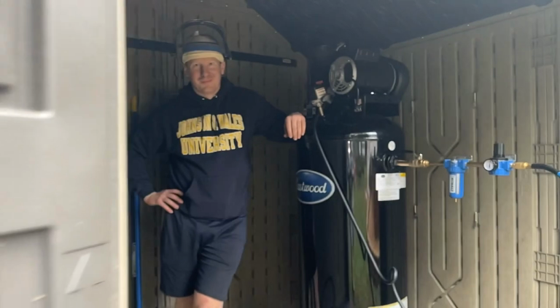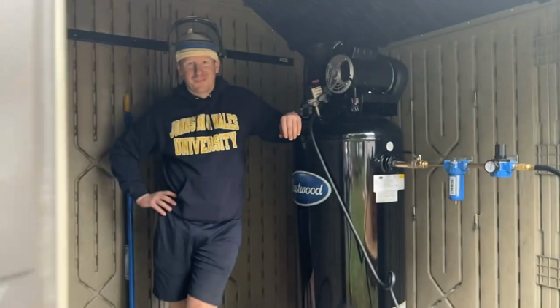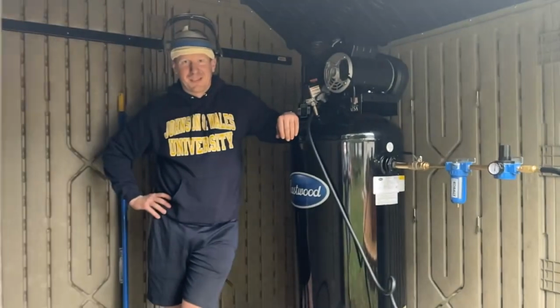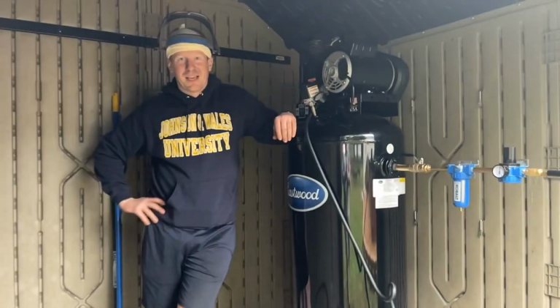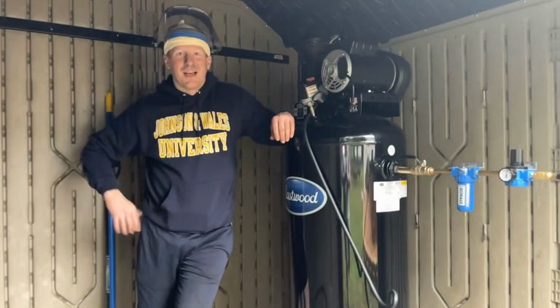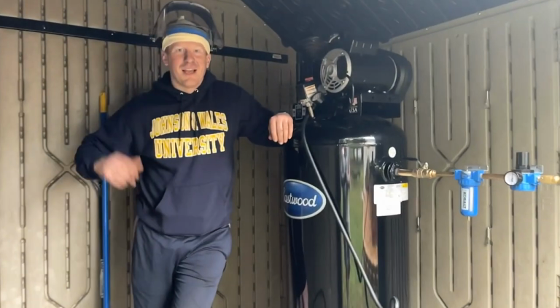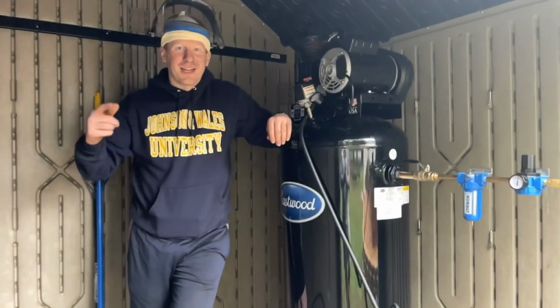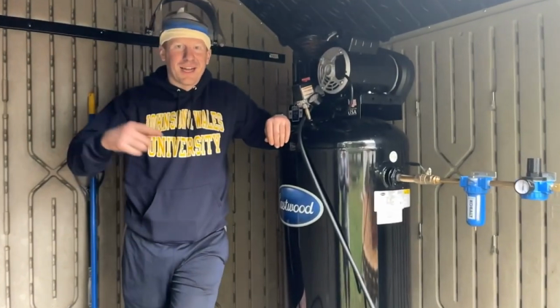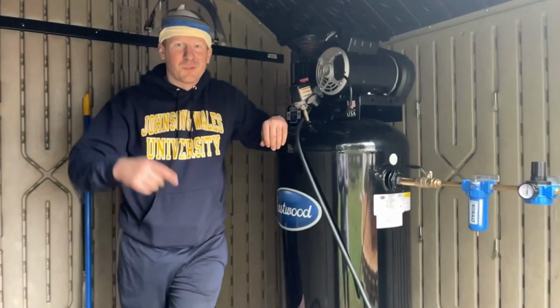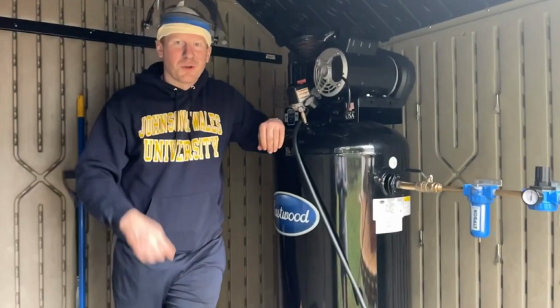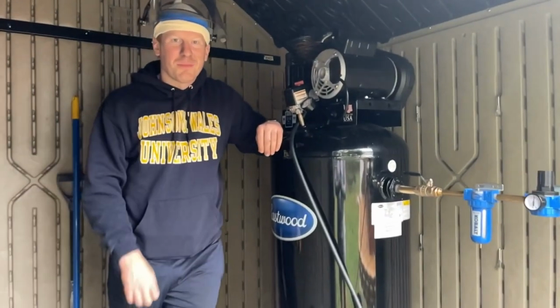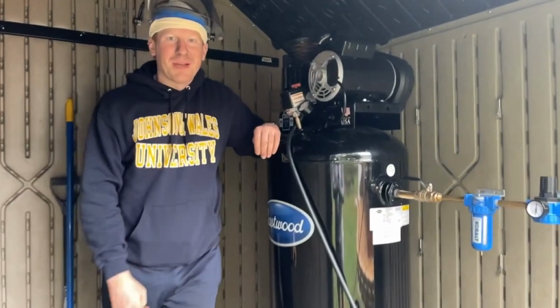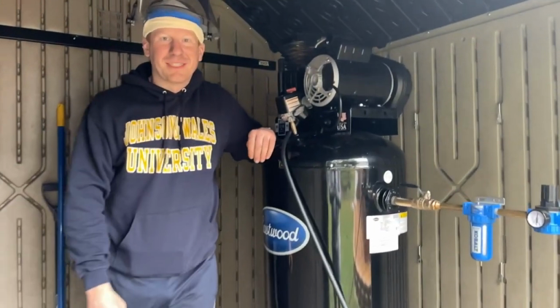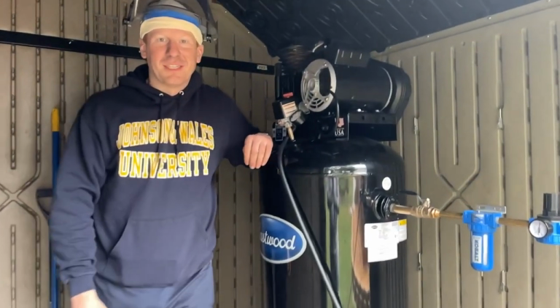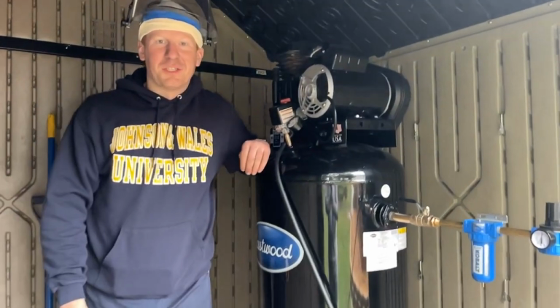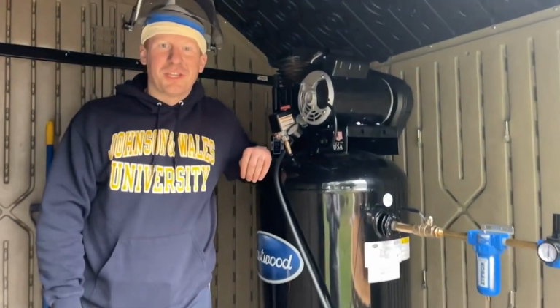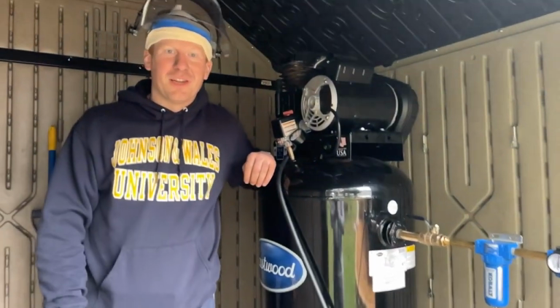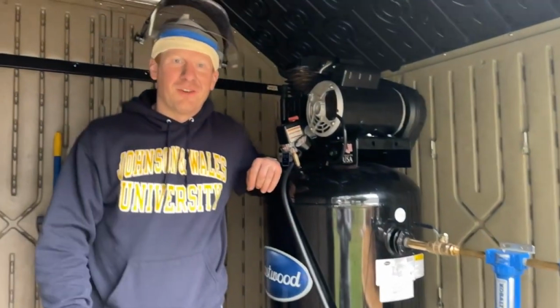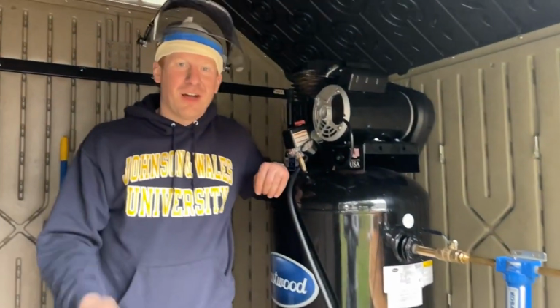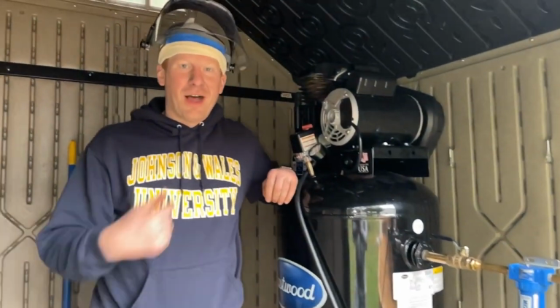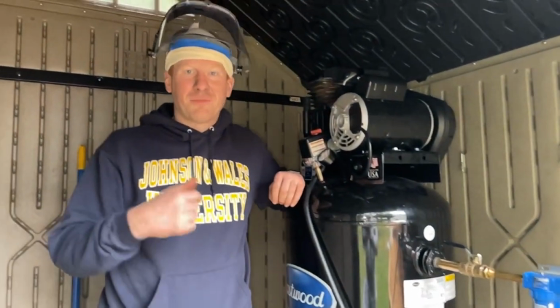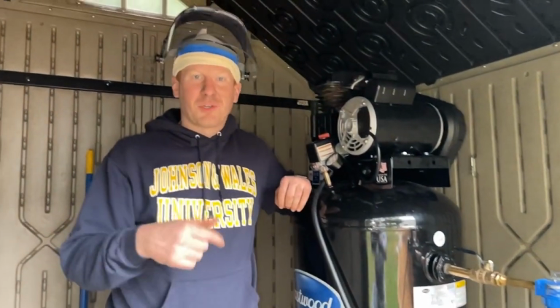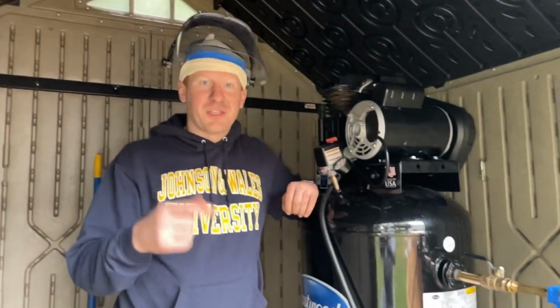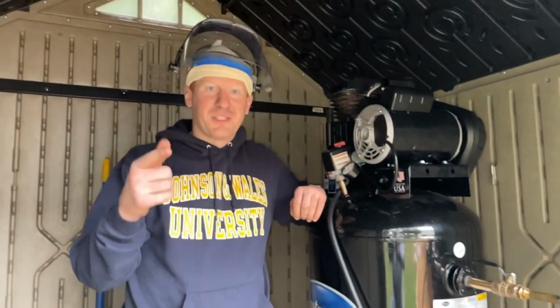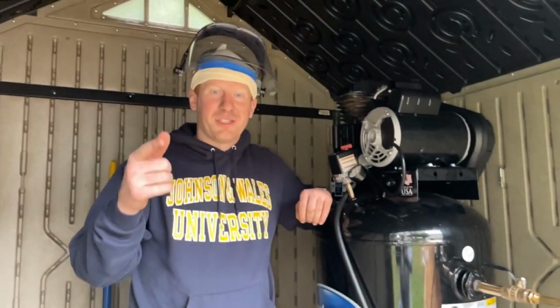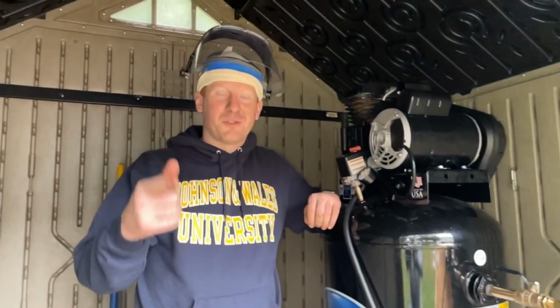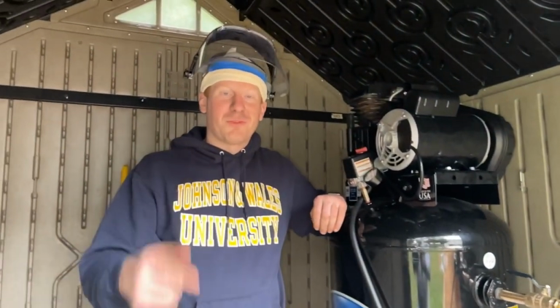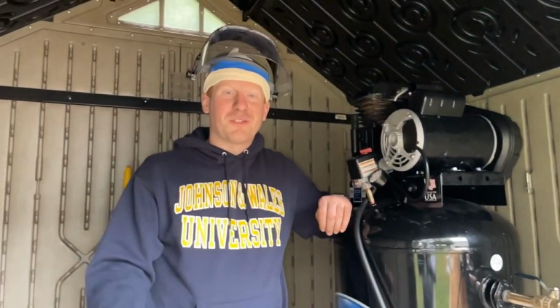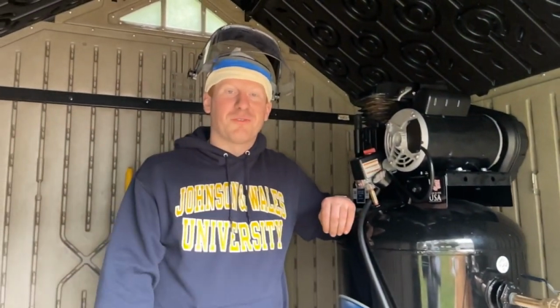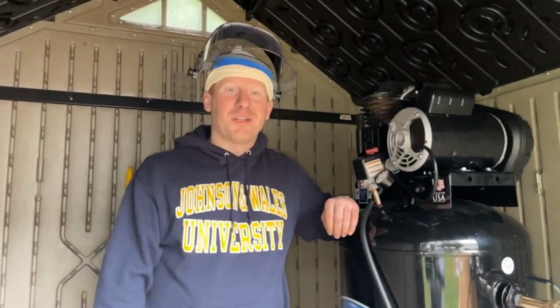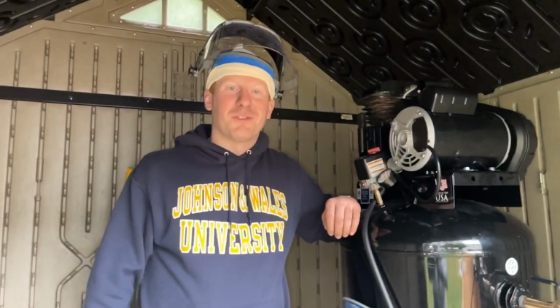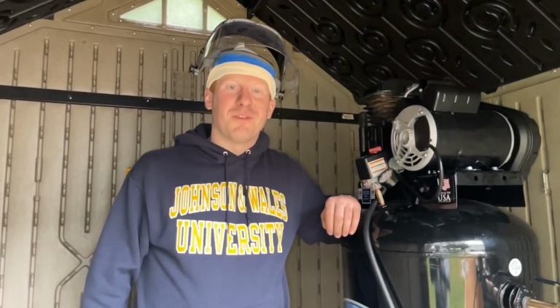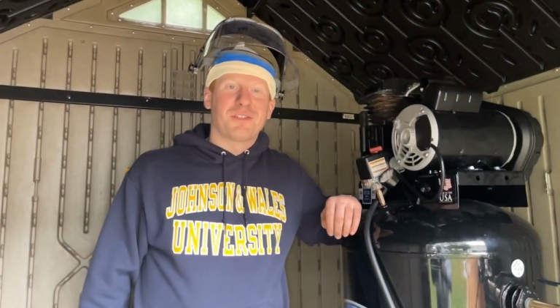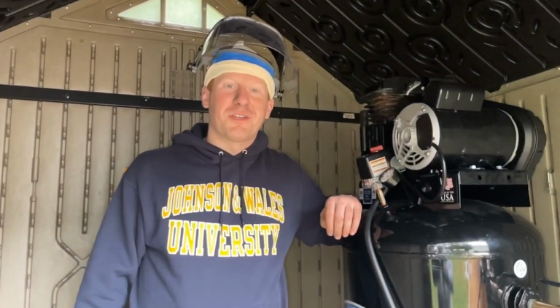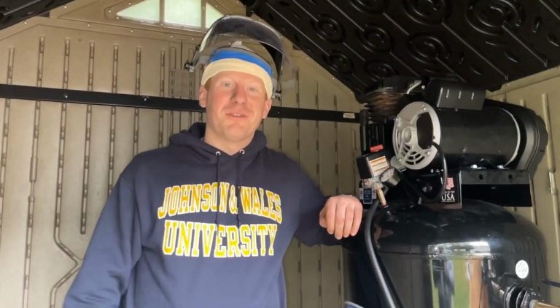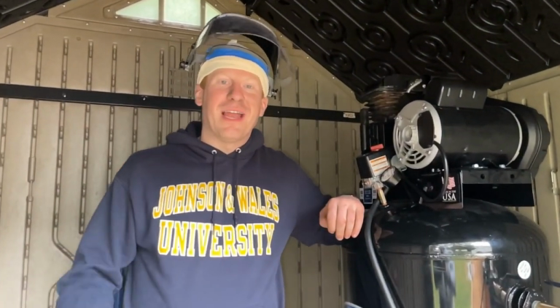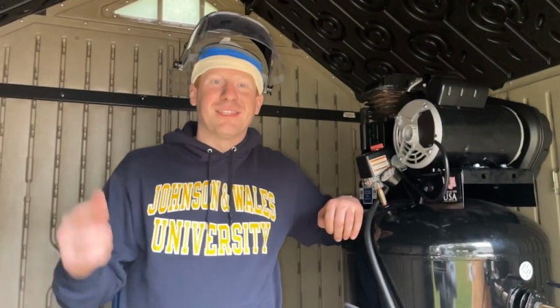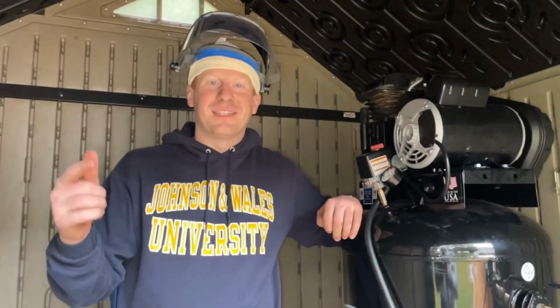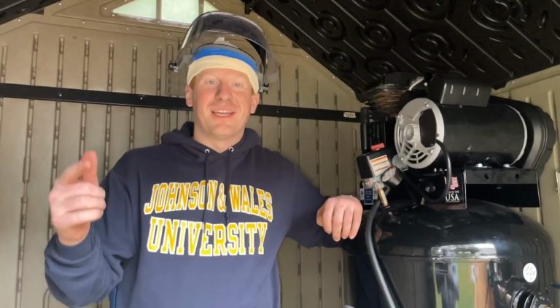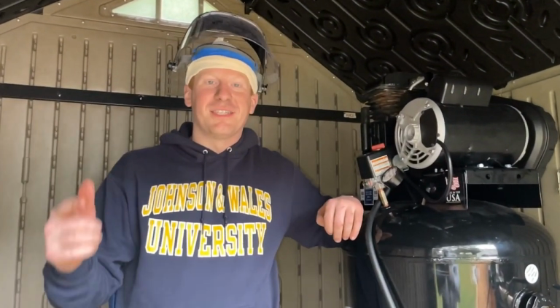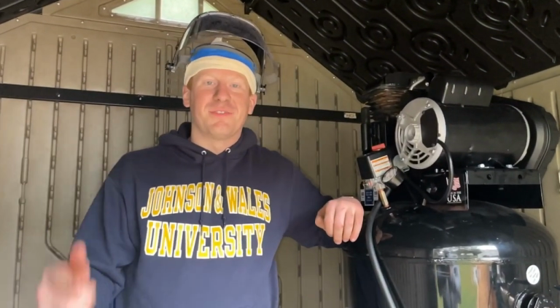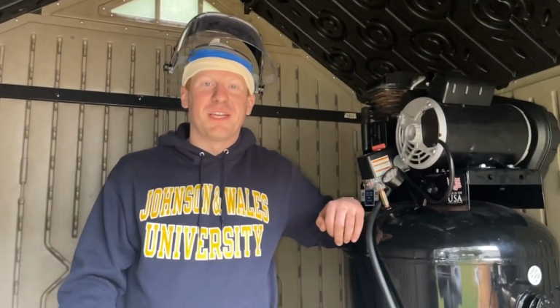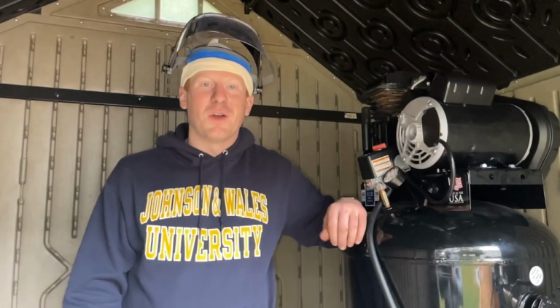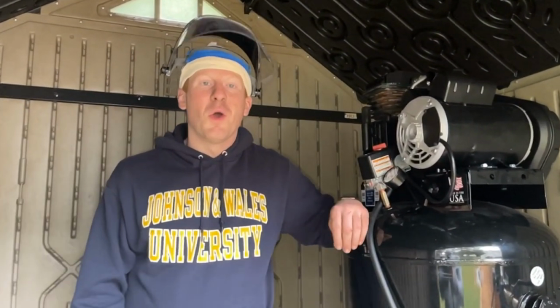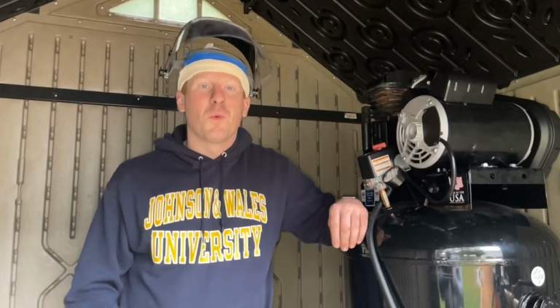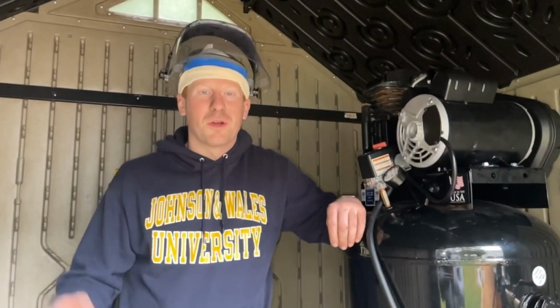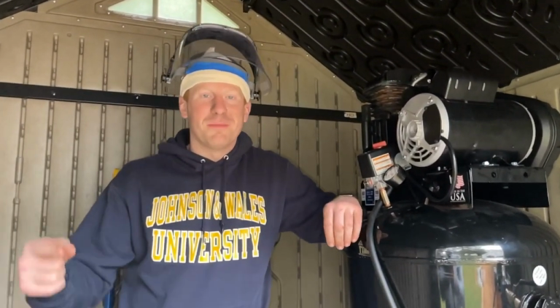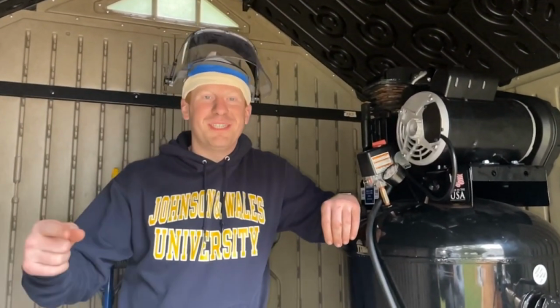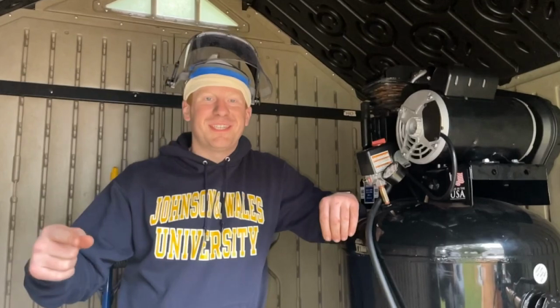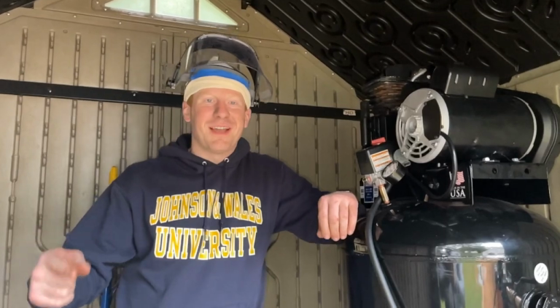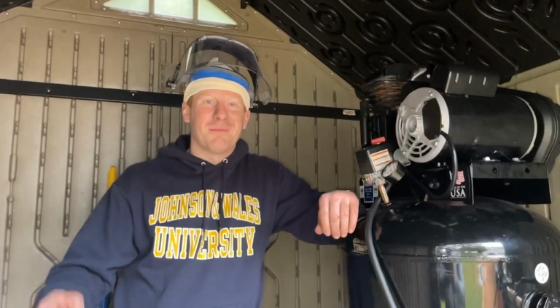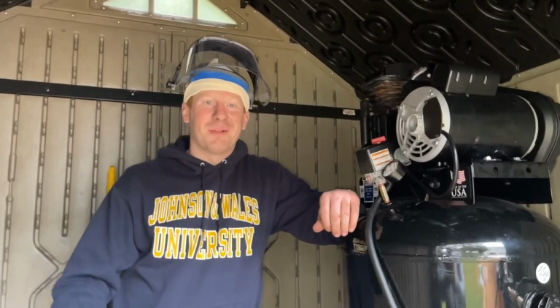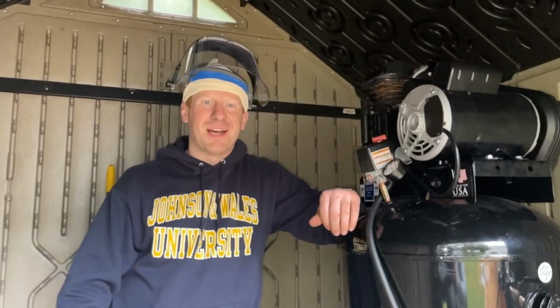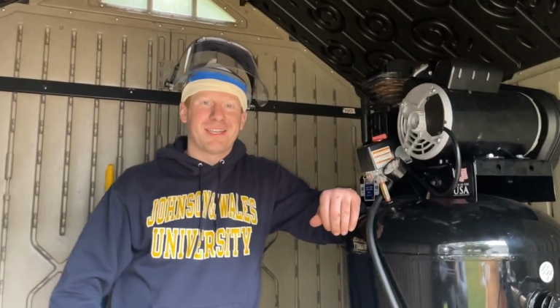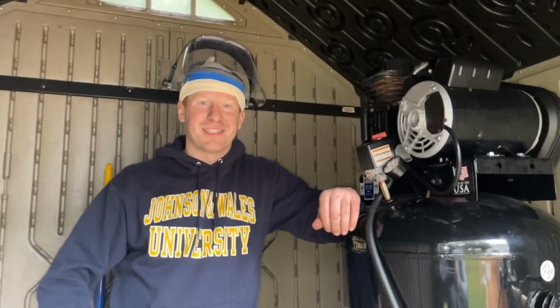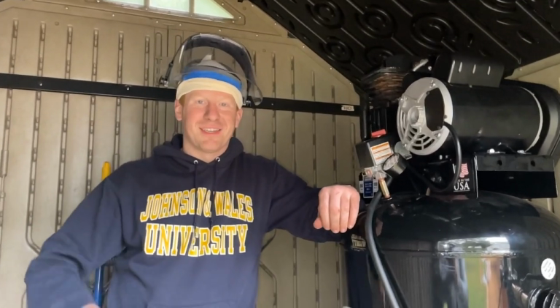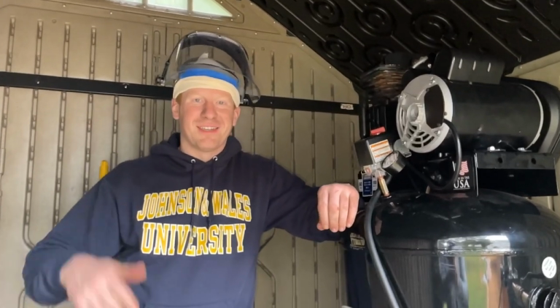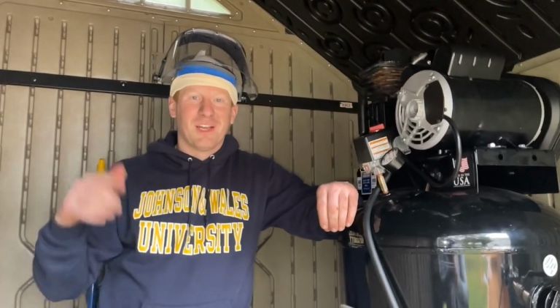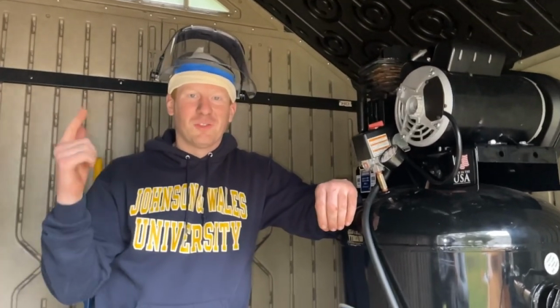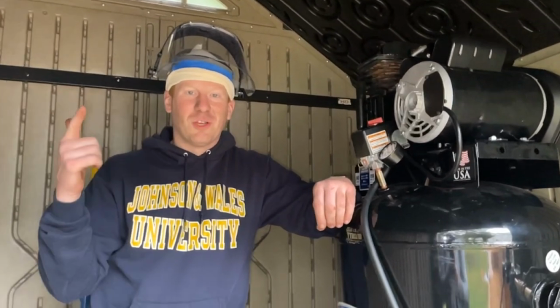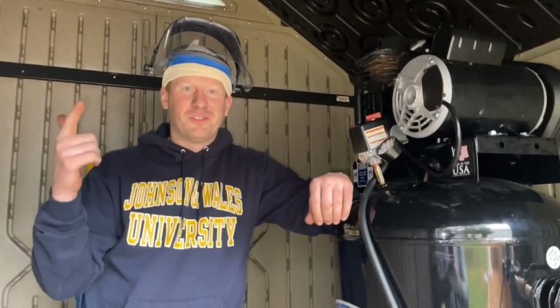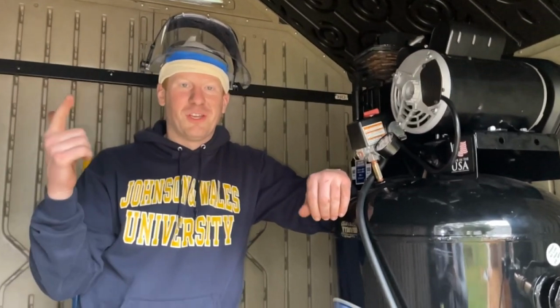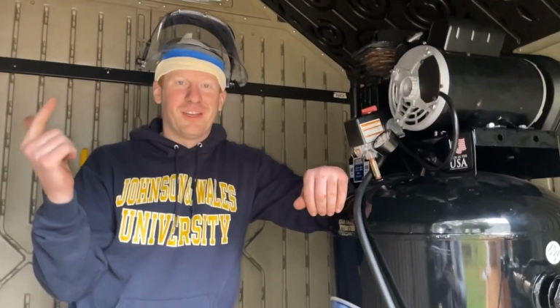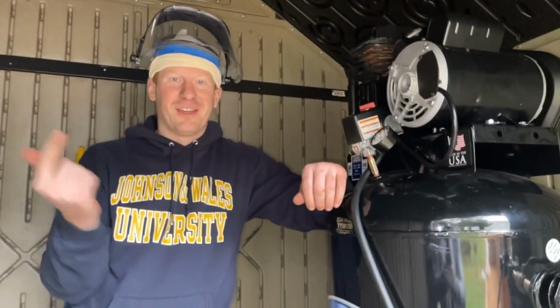Hey guys, welcome back to the channel. I'm Chris, this is Restoration Rescue, and in today's video we're going to be sandblasting. Let's hit it.